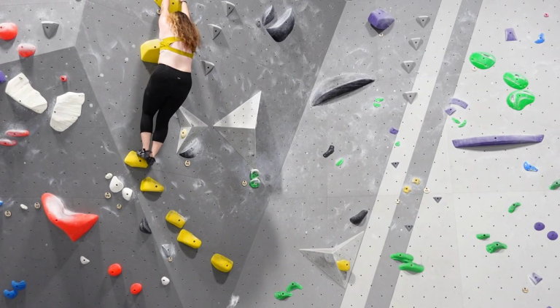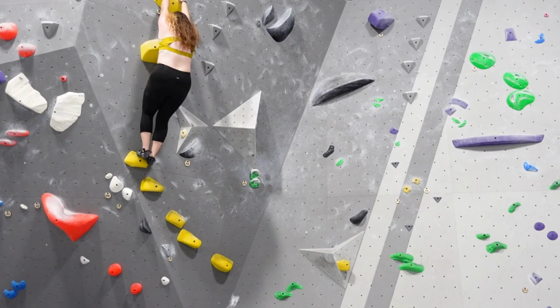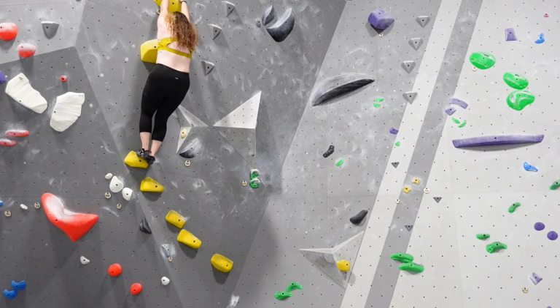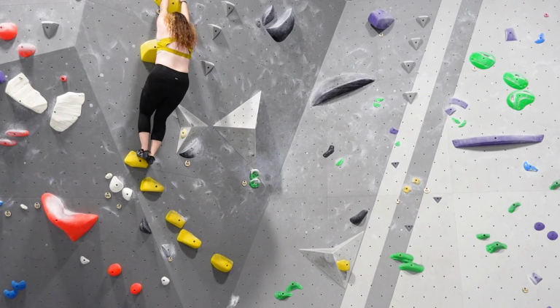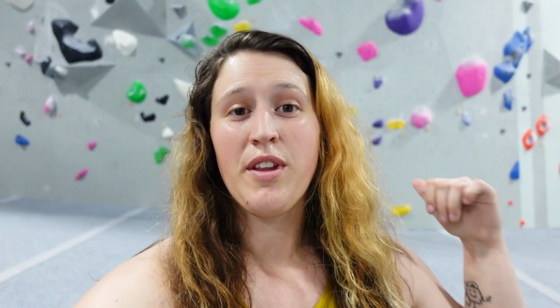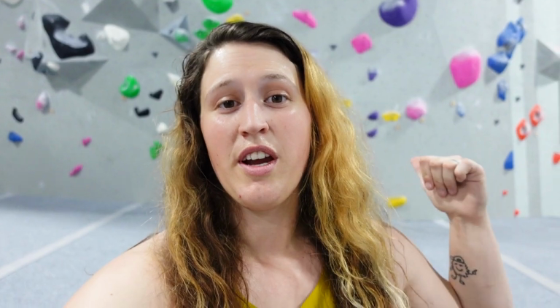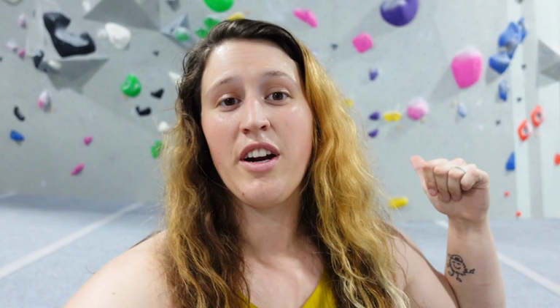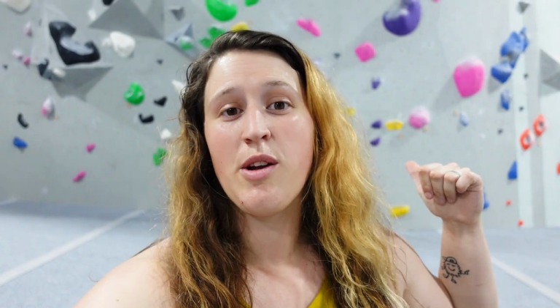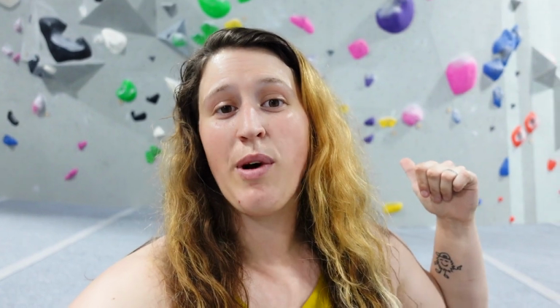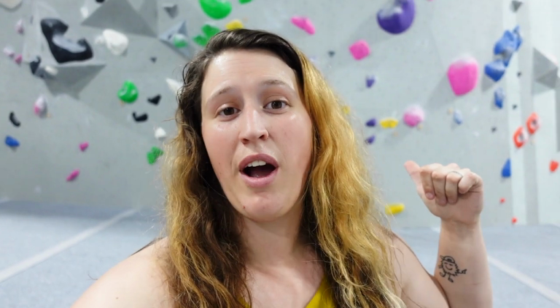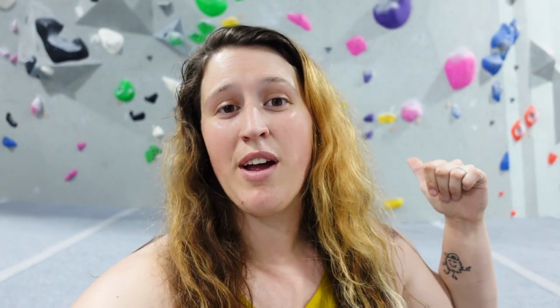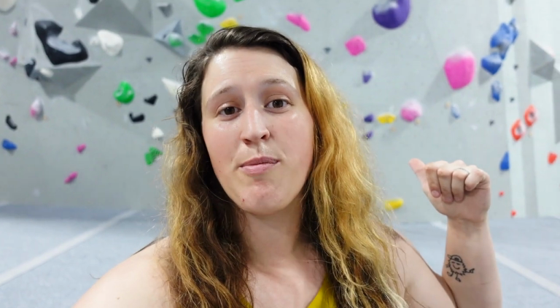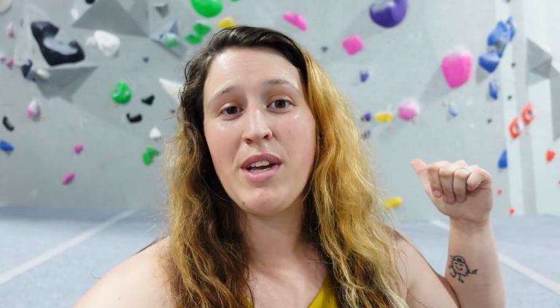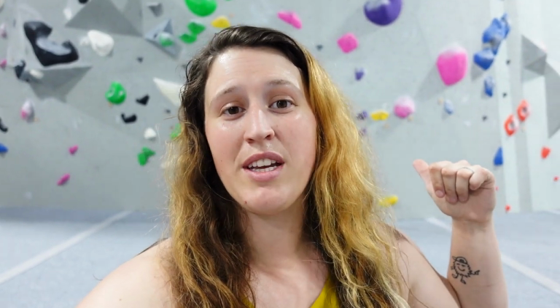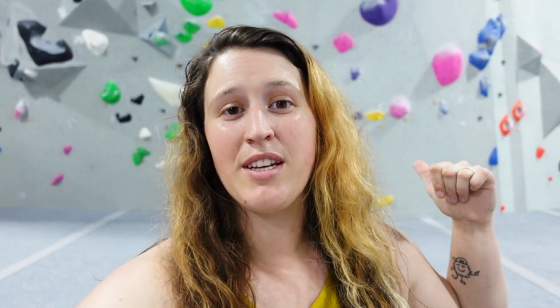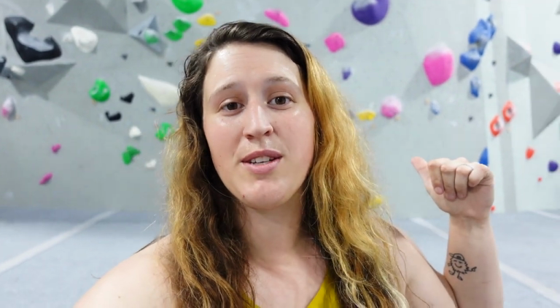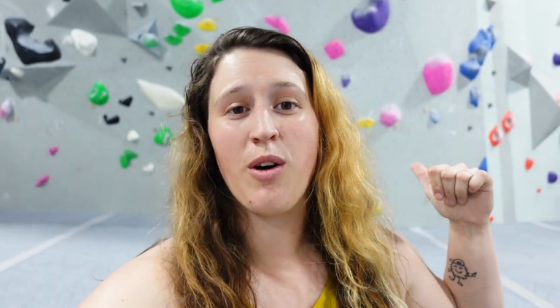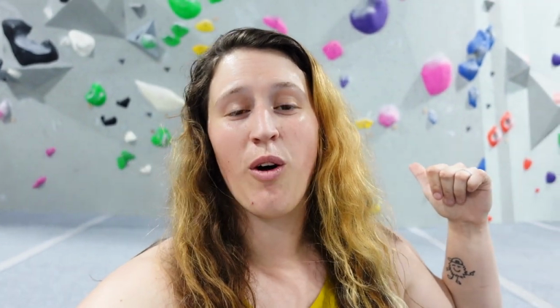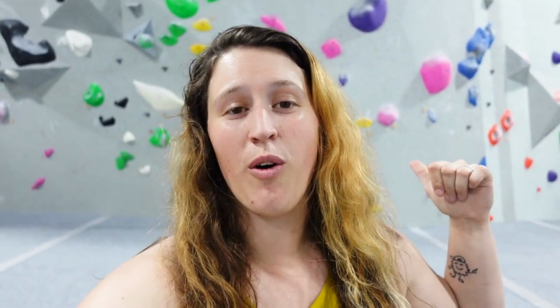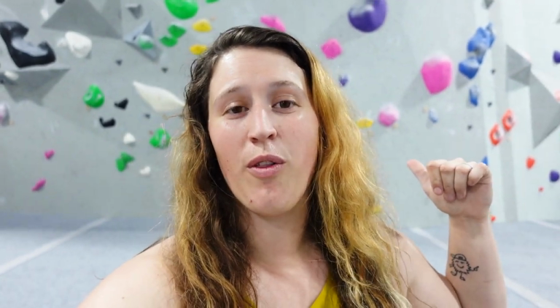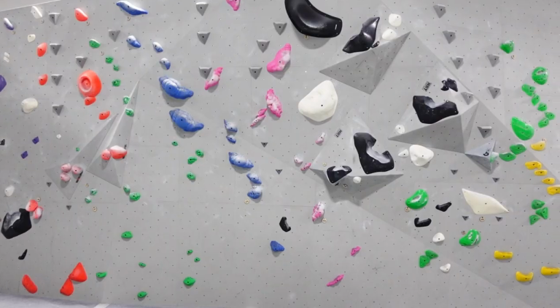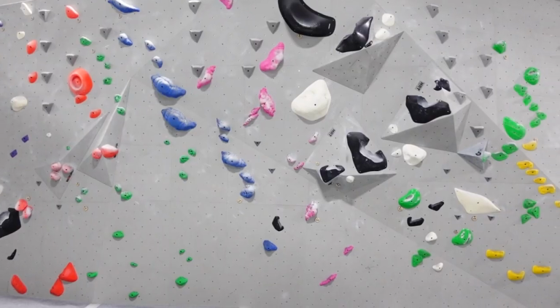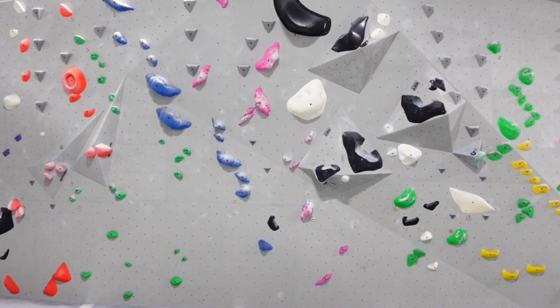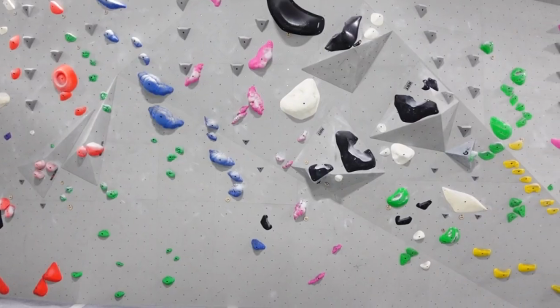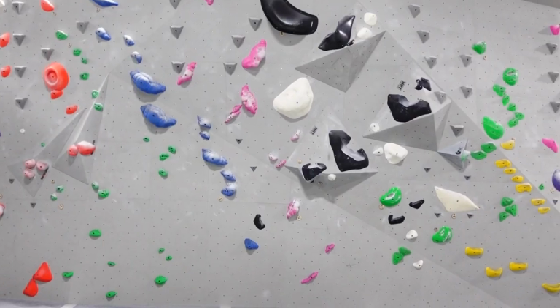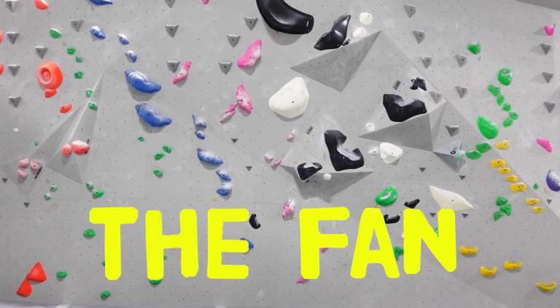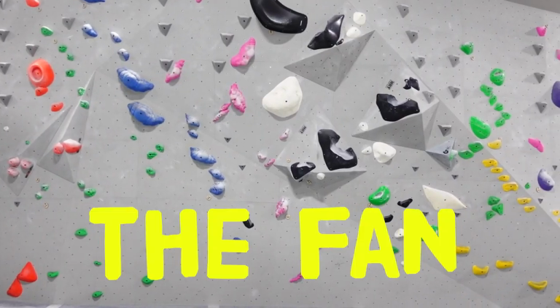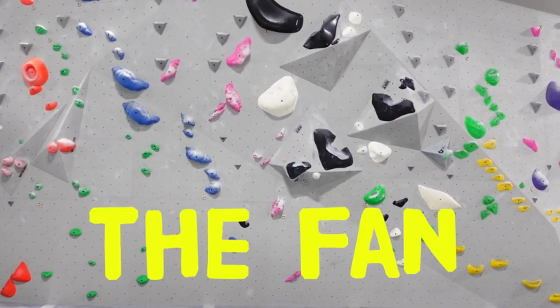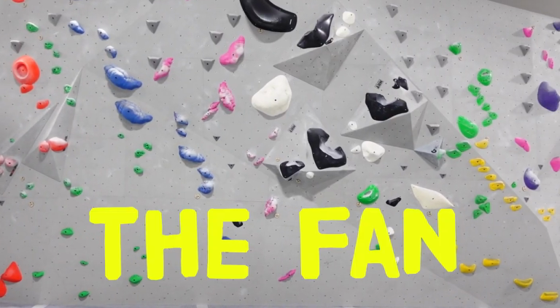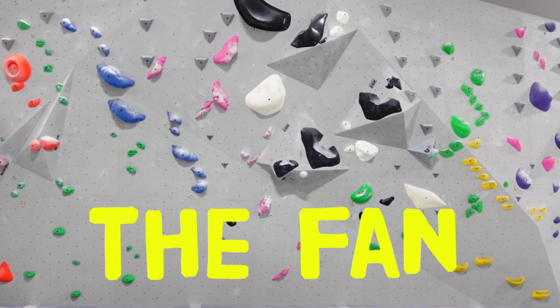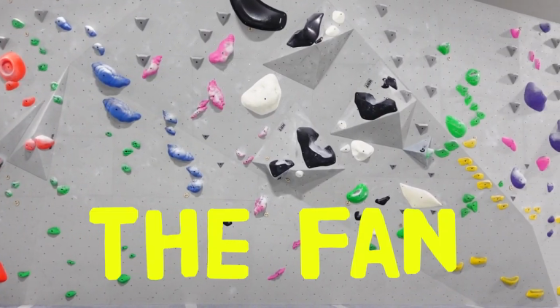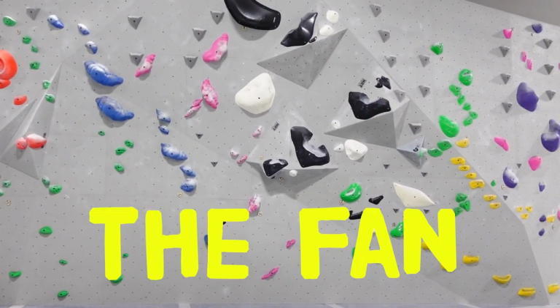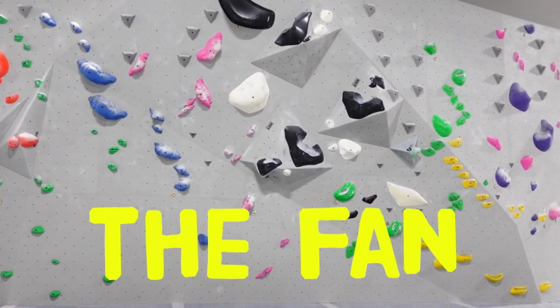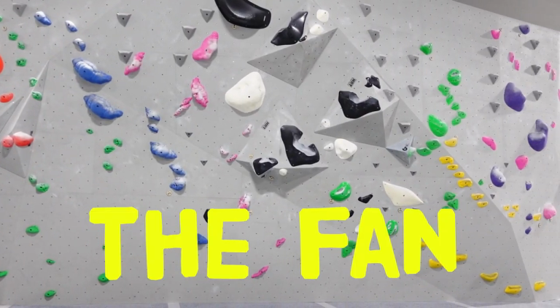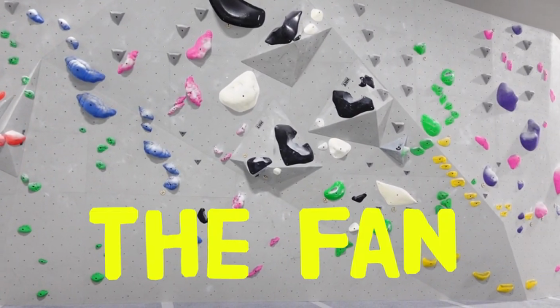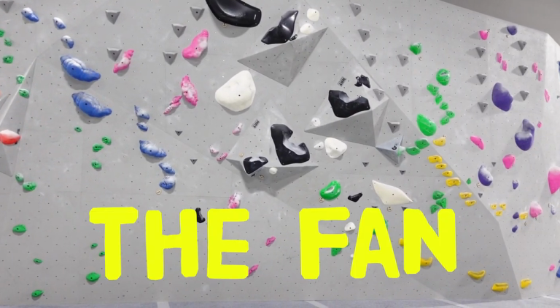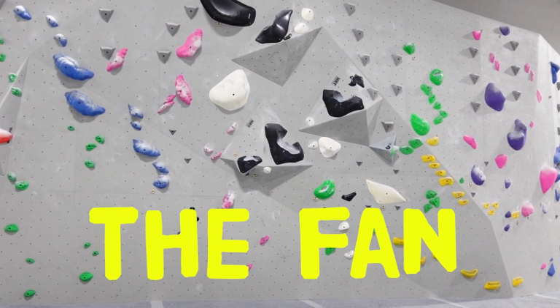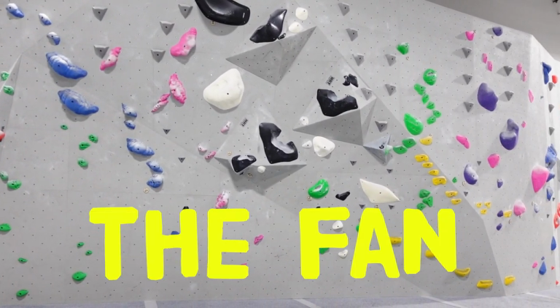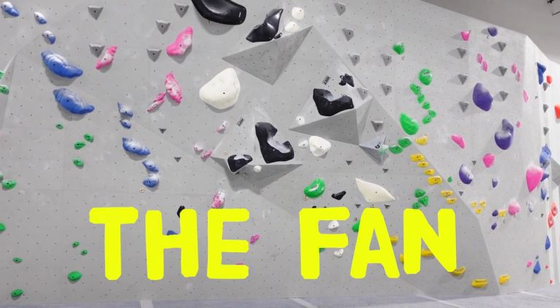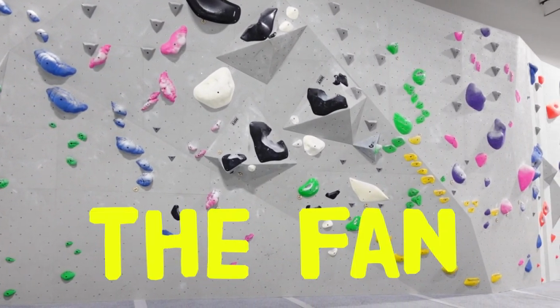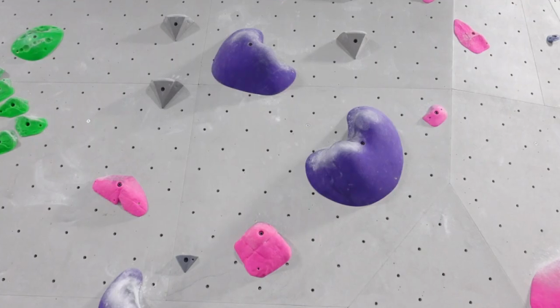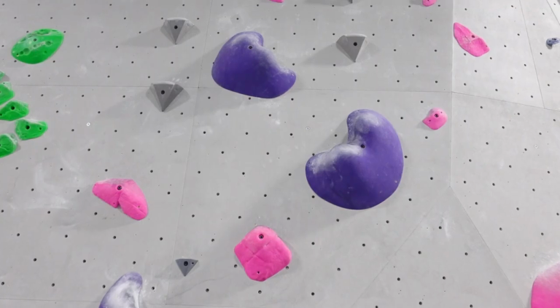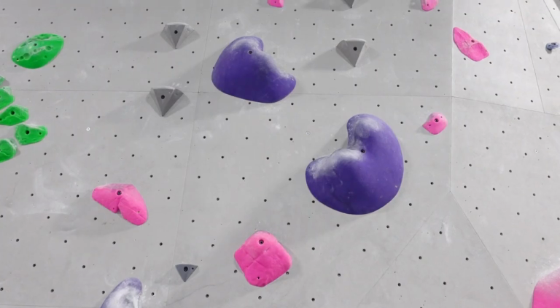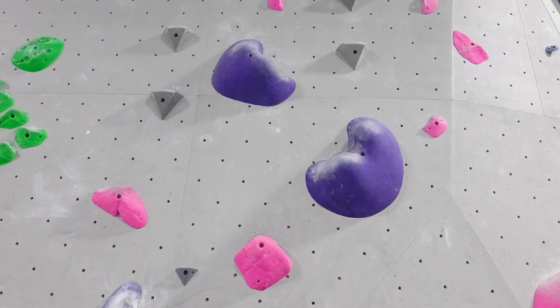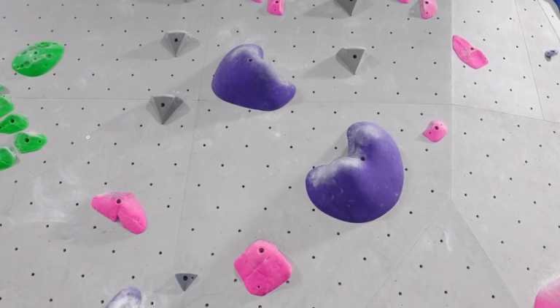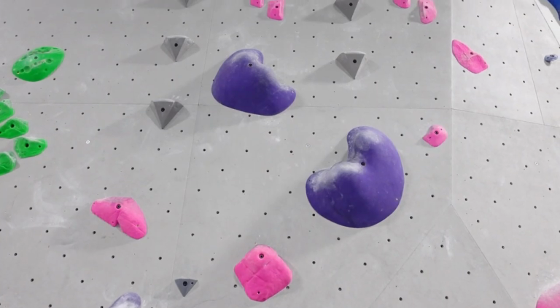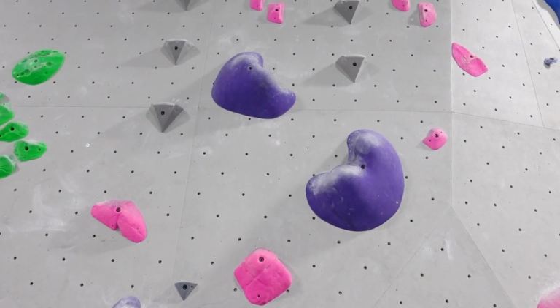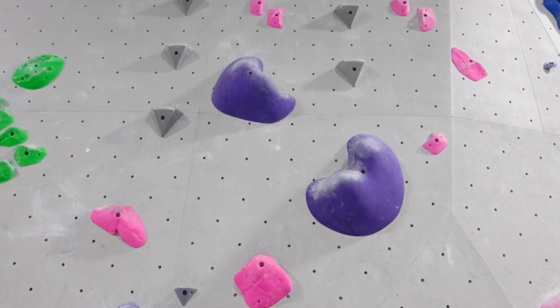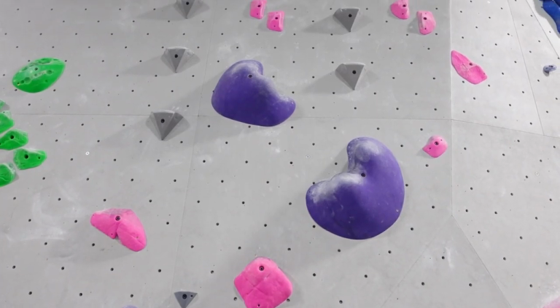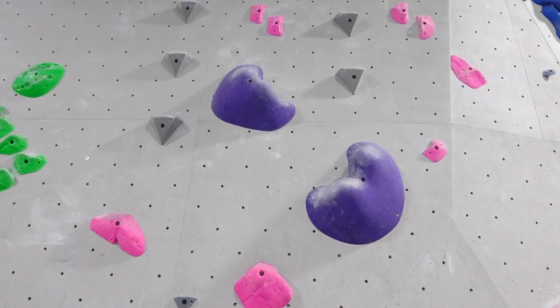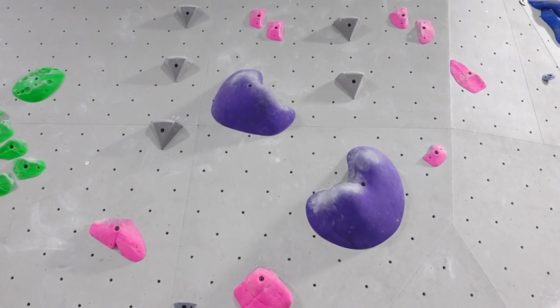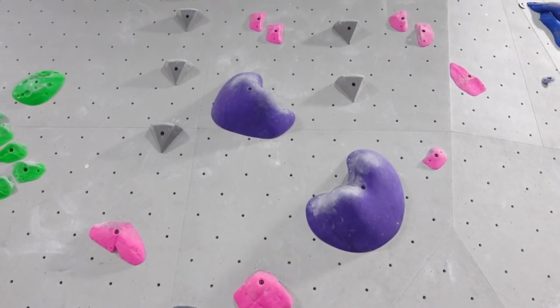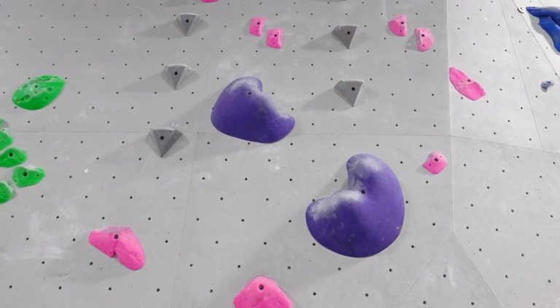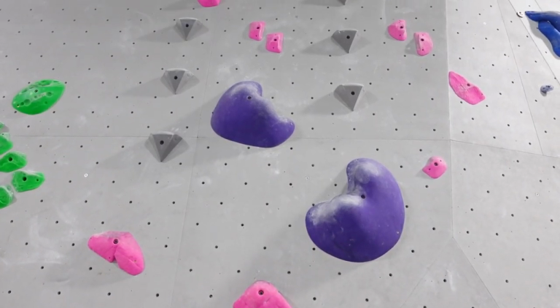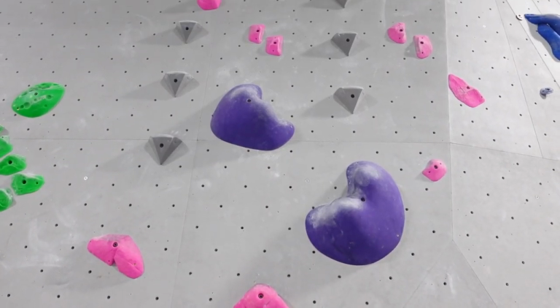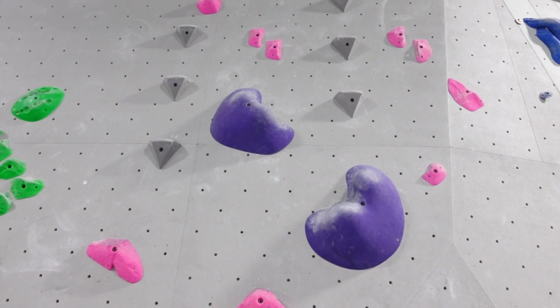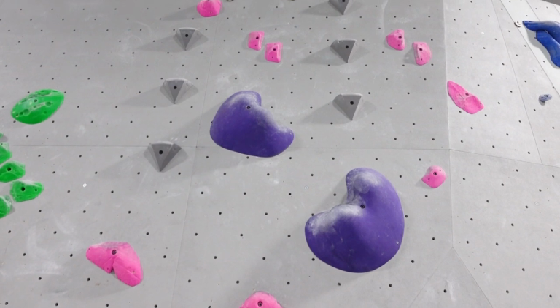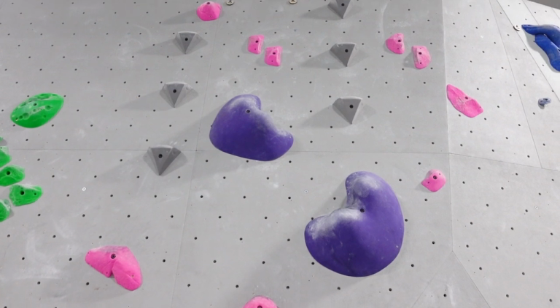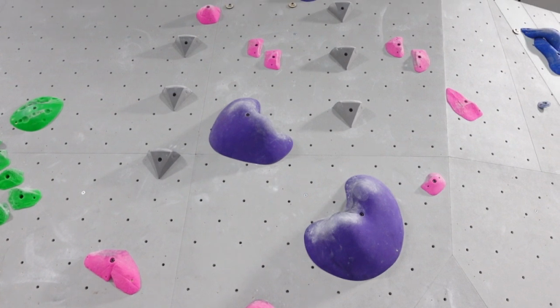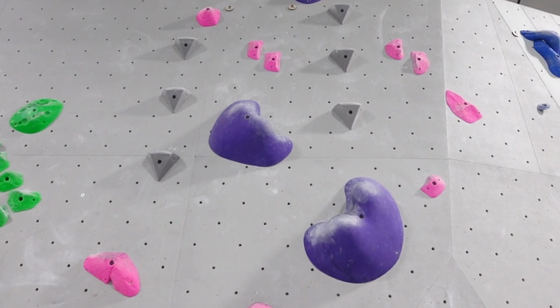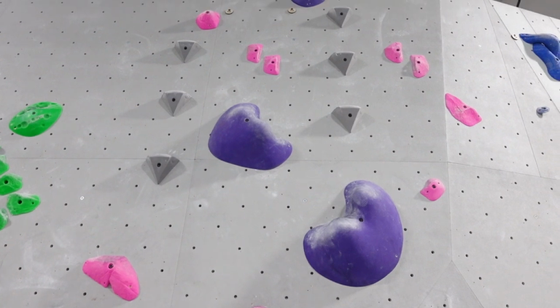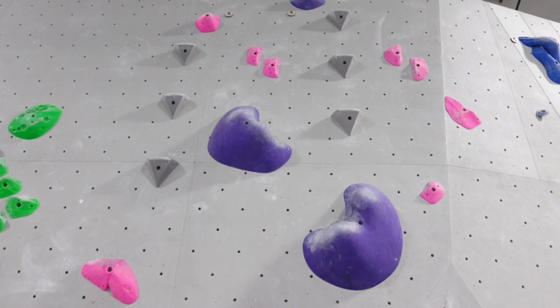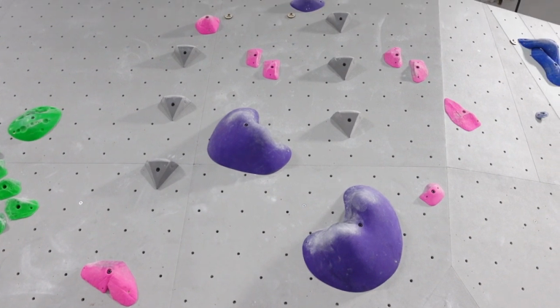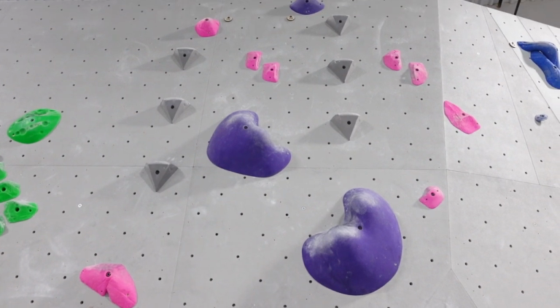The area behind me is called the fan and there's a super cool slopey purple problem, so we're going to climb that now.